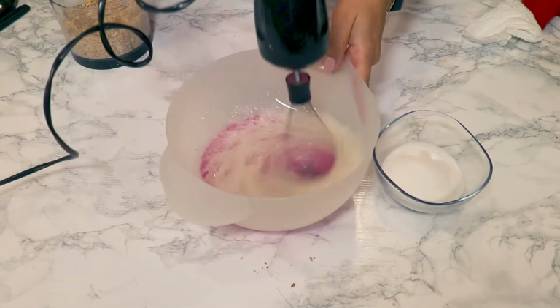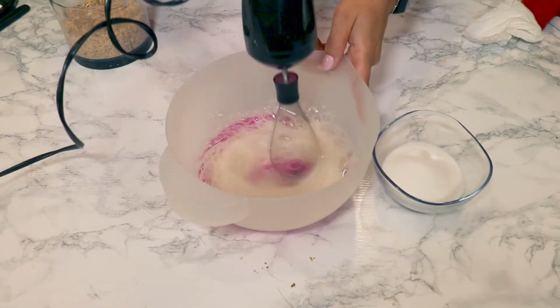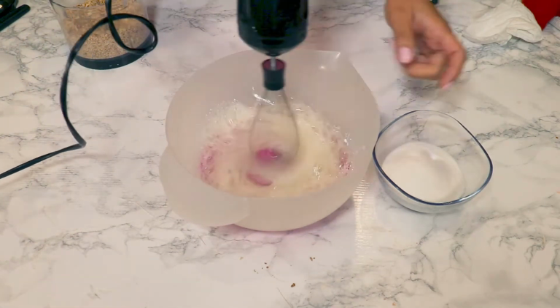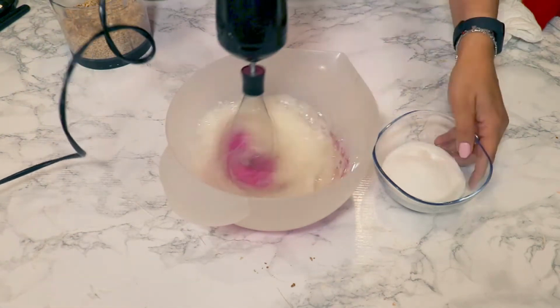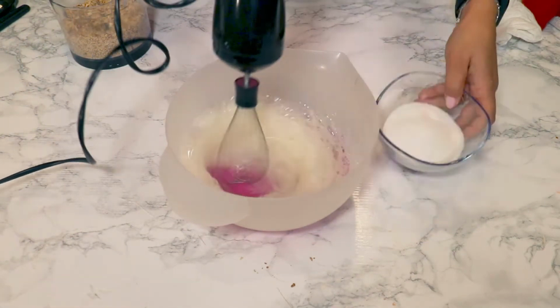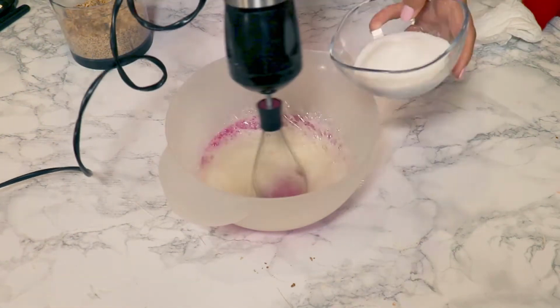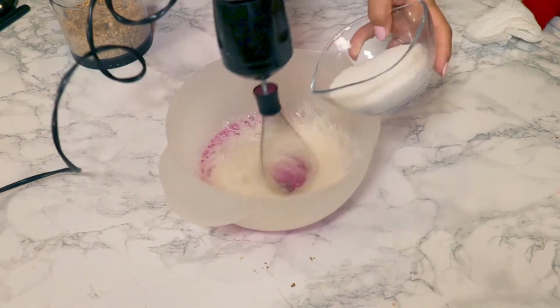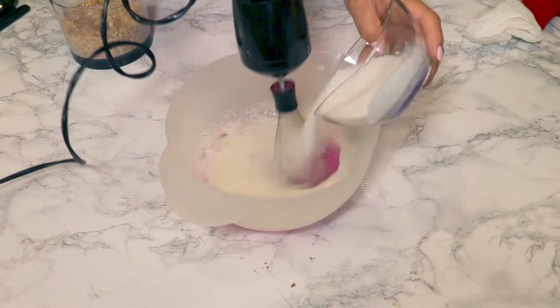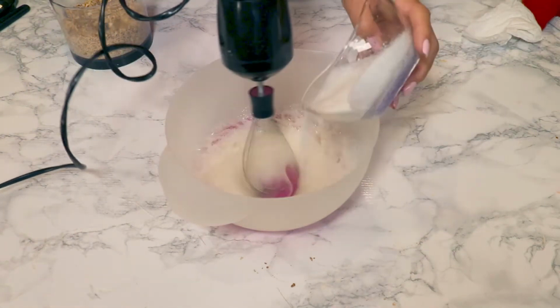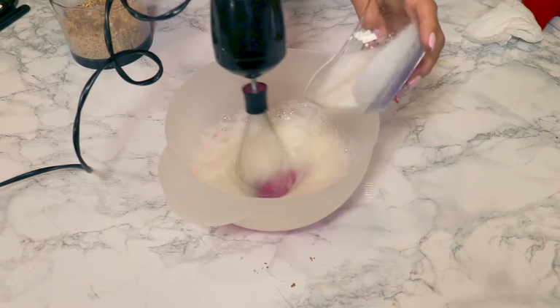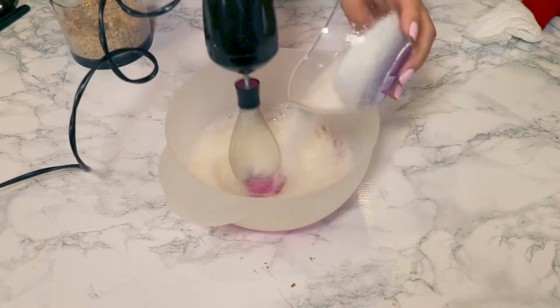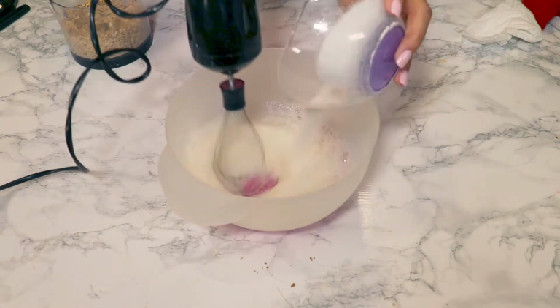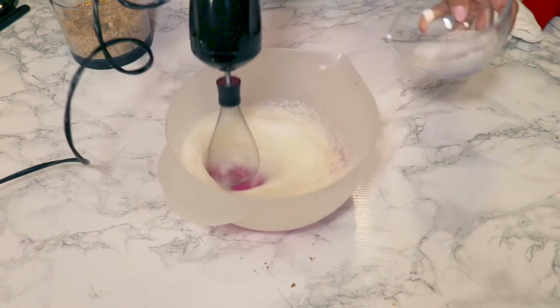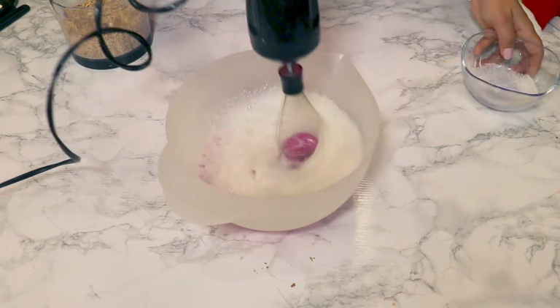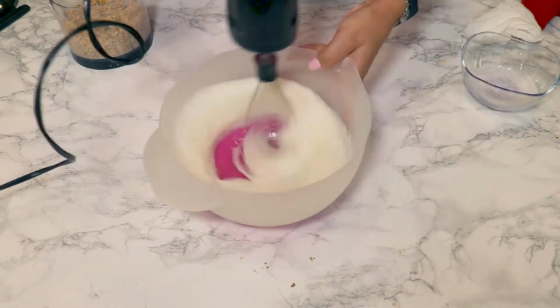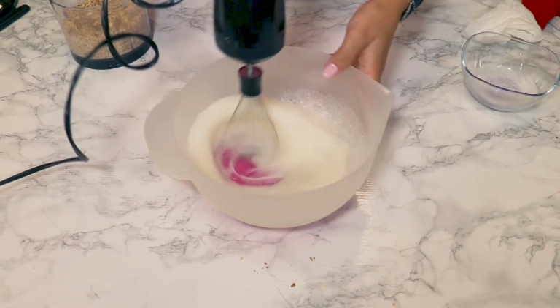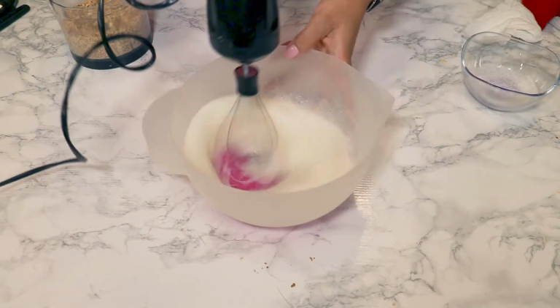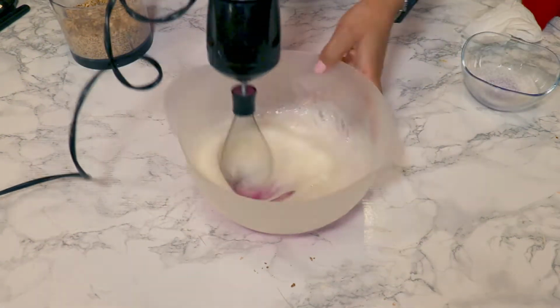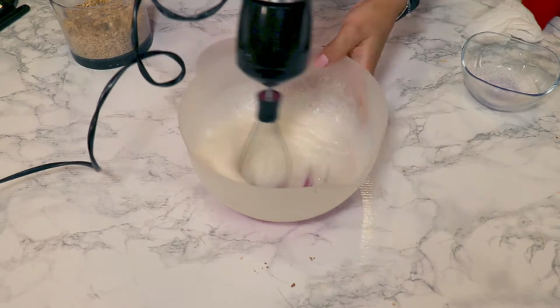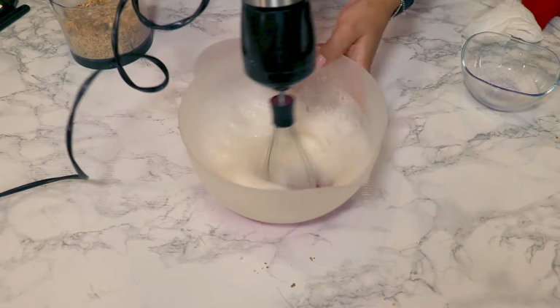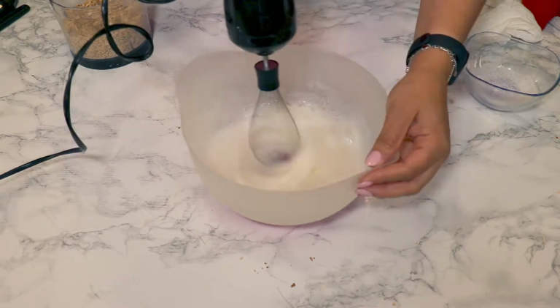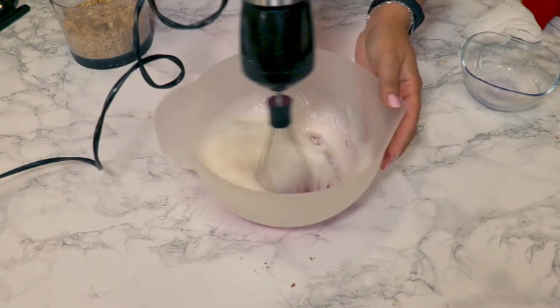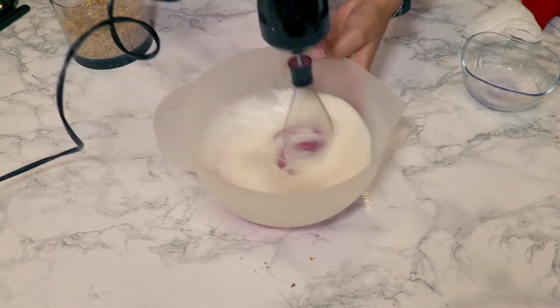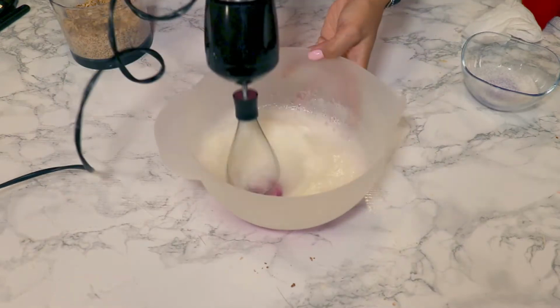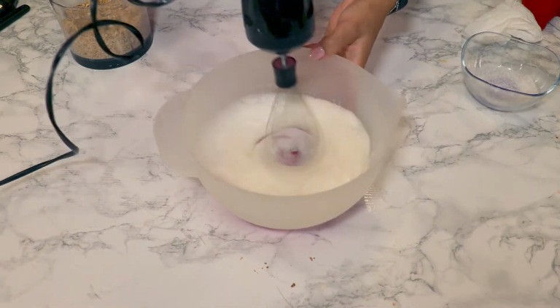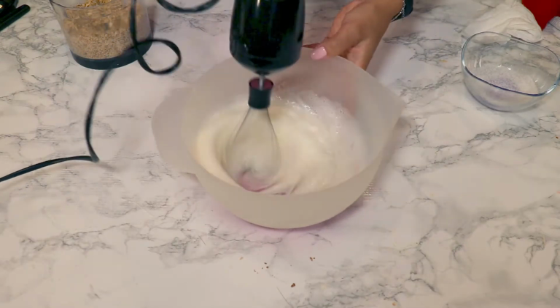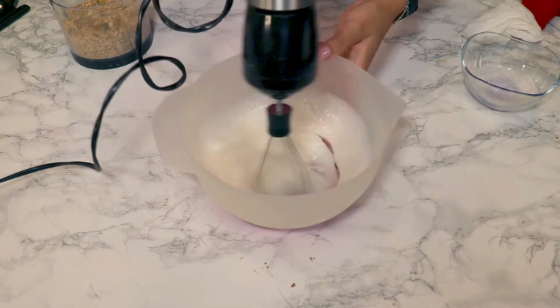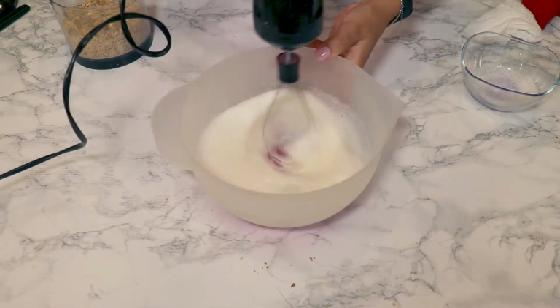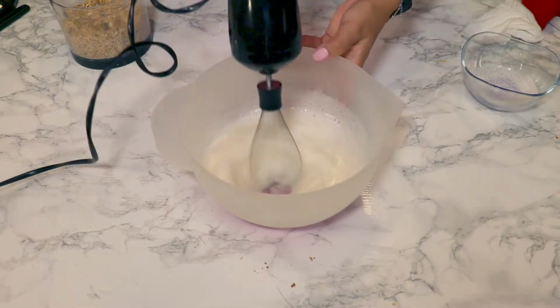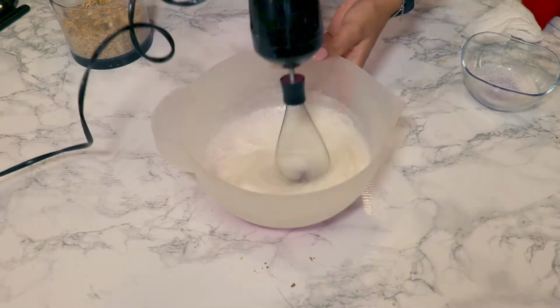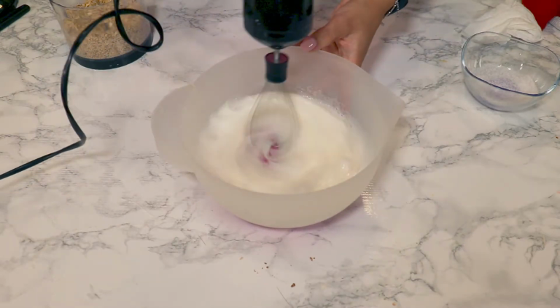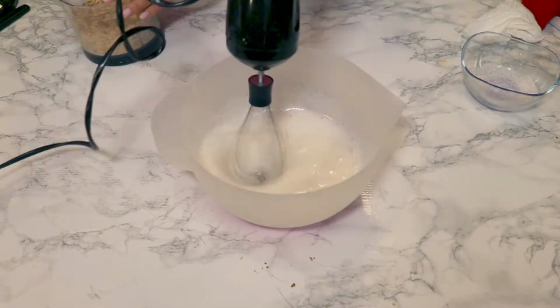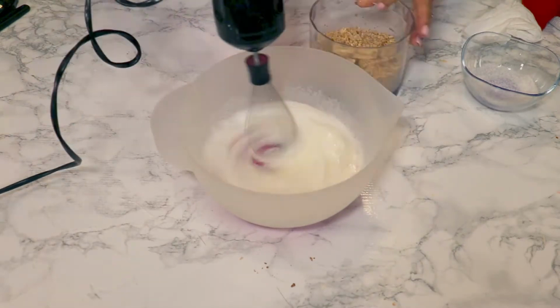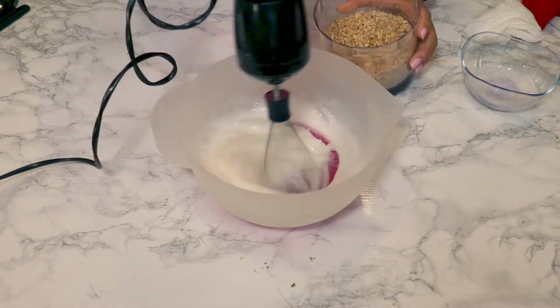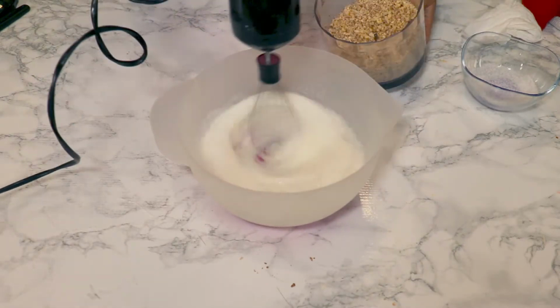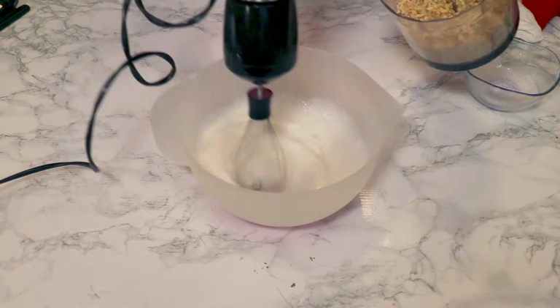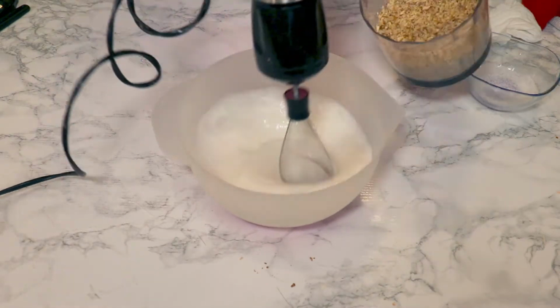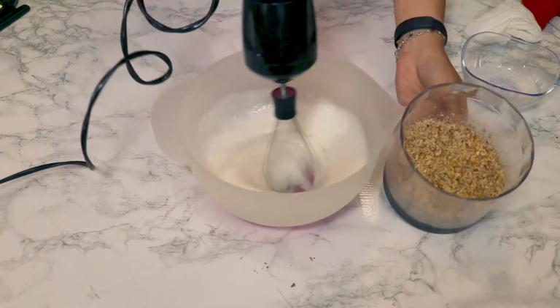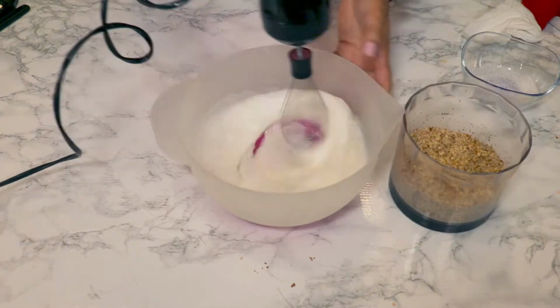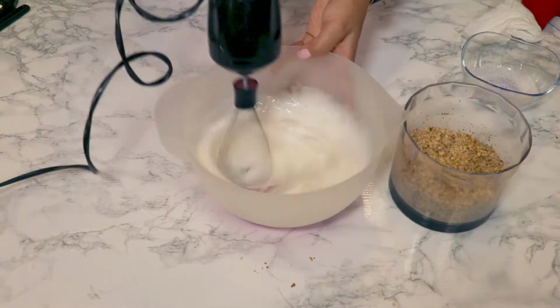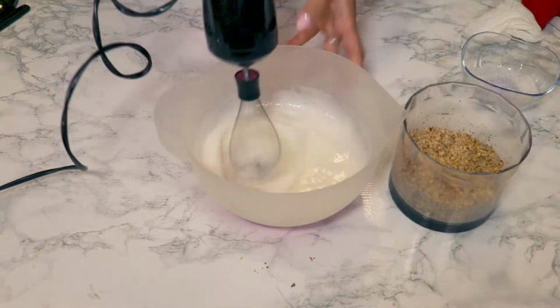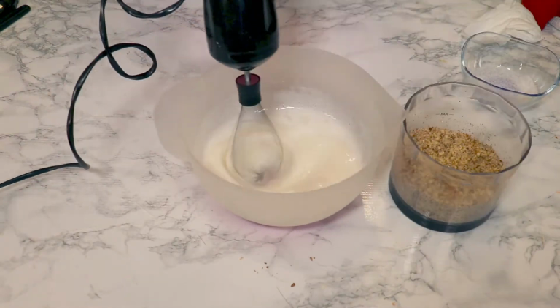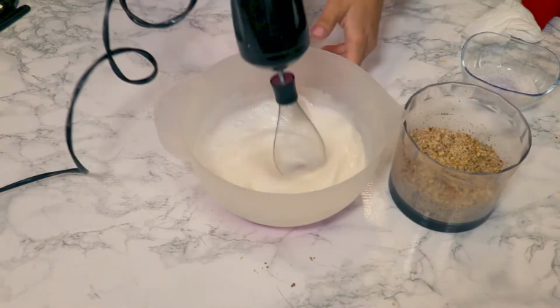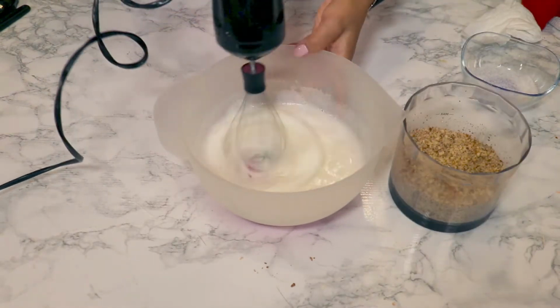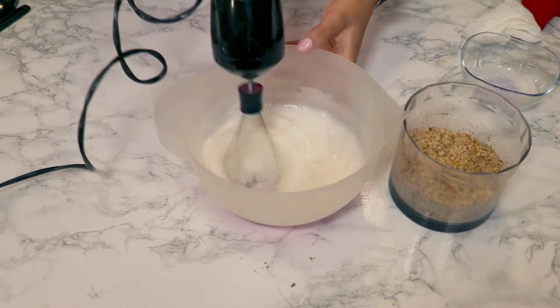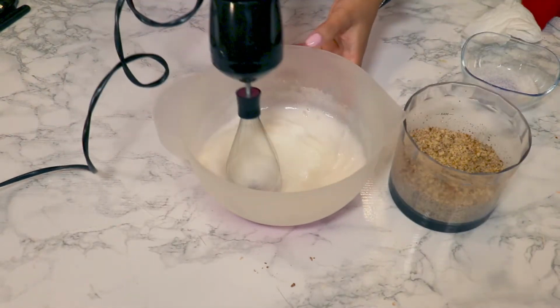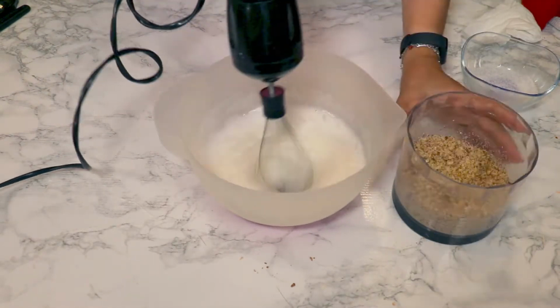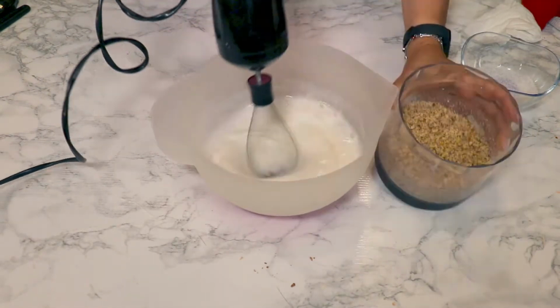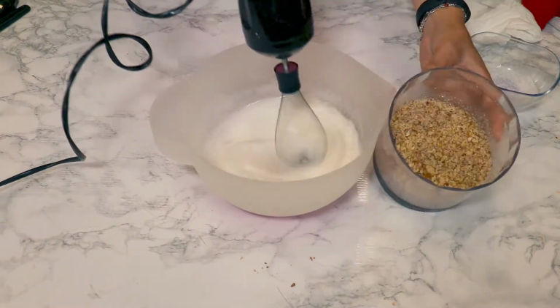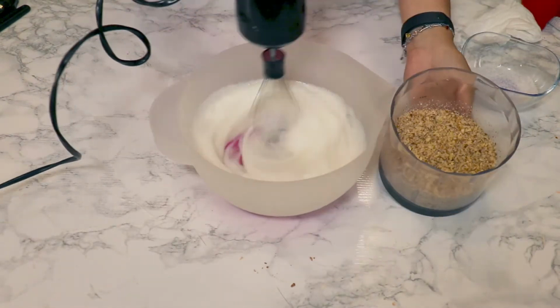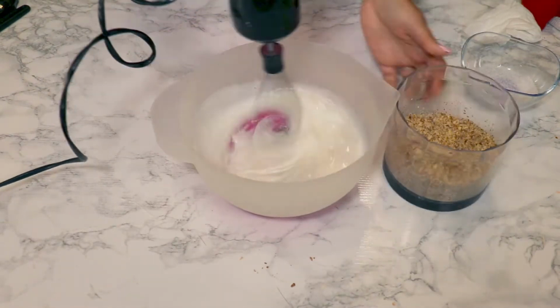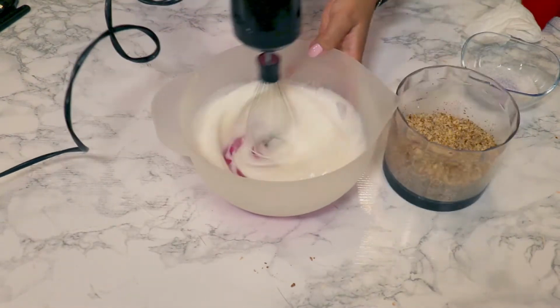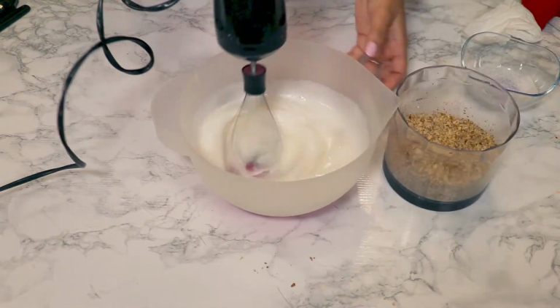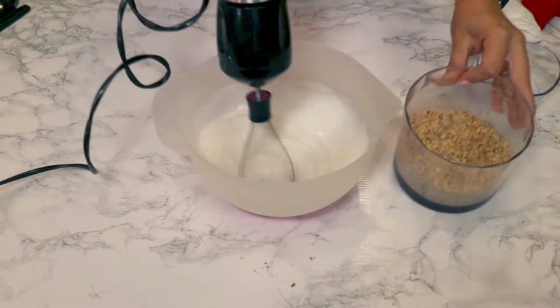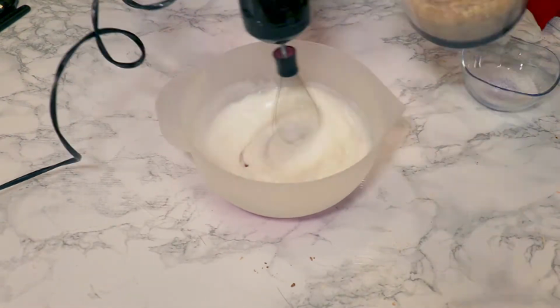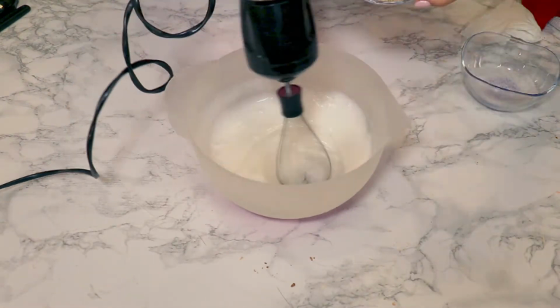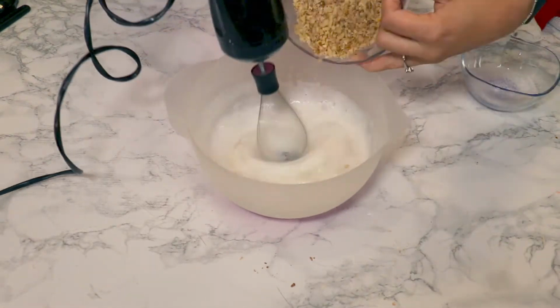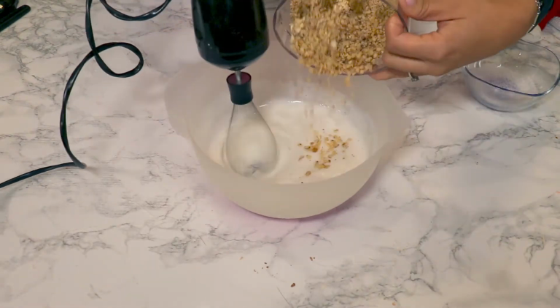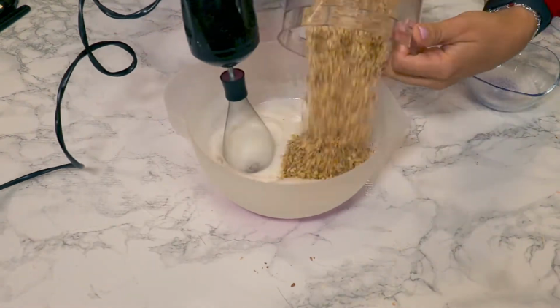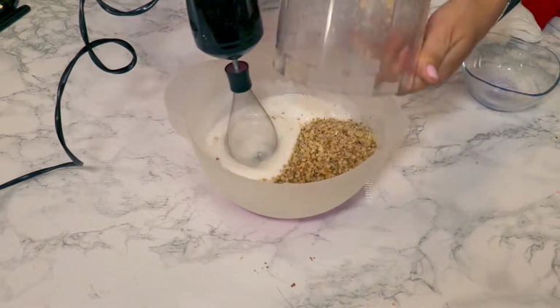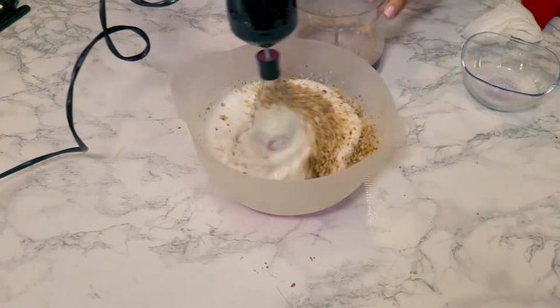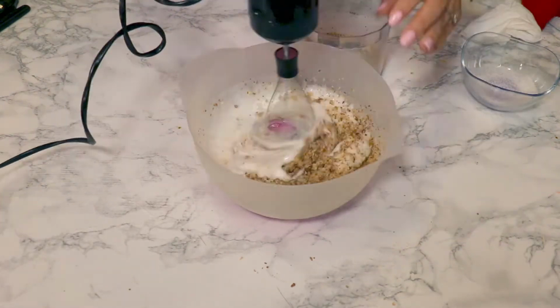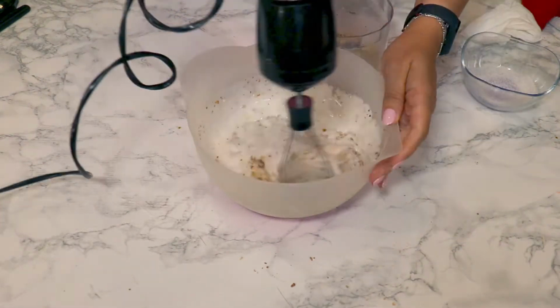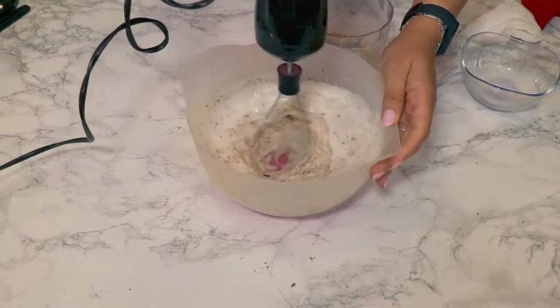Whisk the egg whites really well, add the sugar, and at the end add the walnuts.